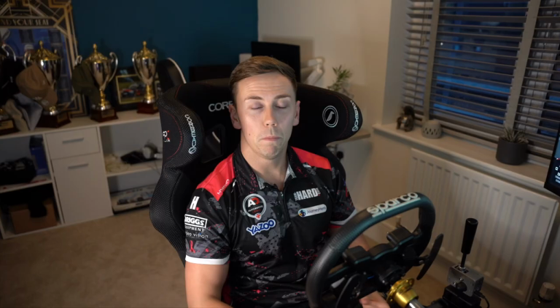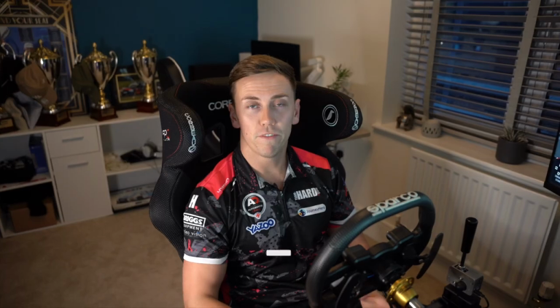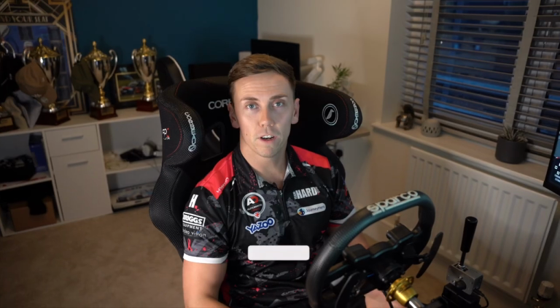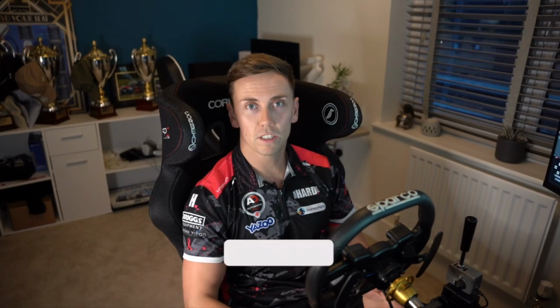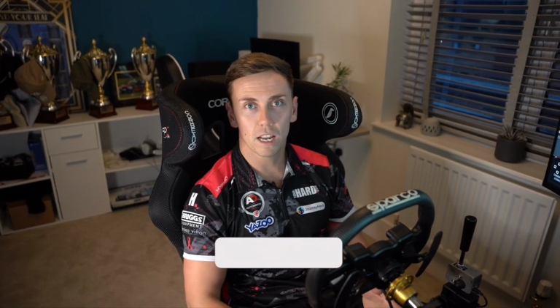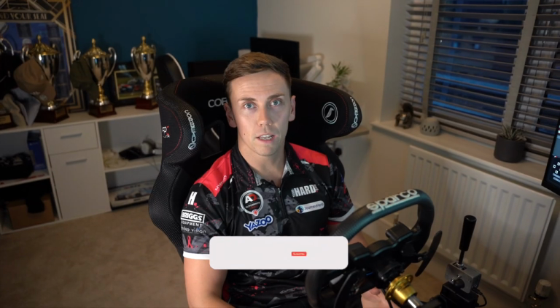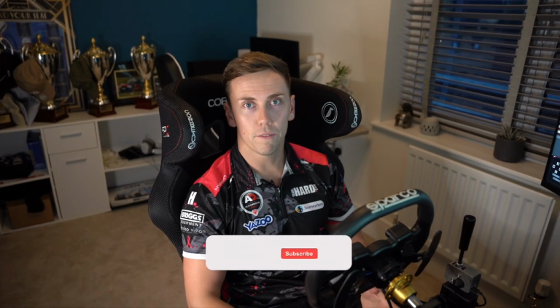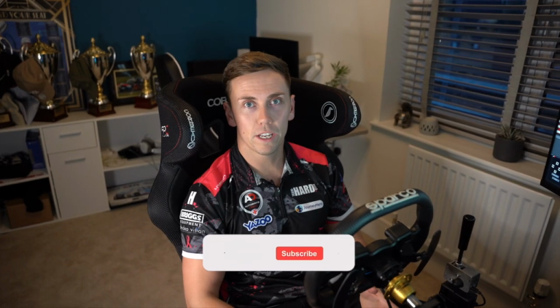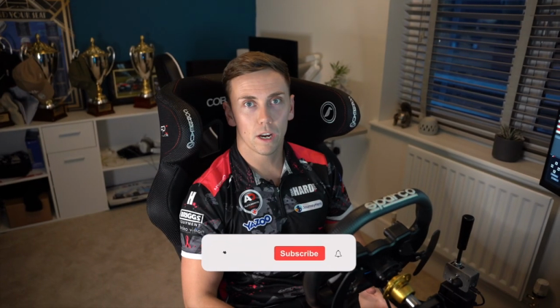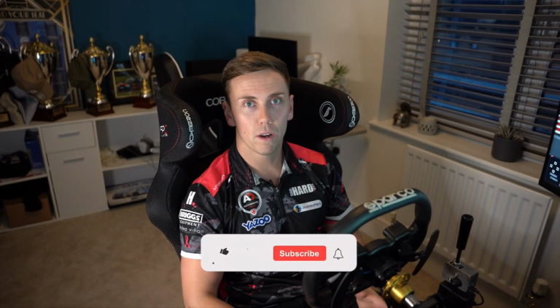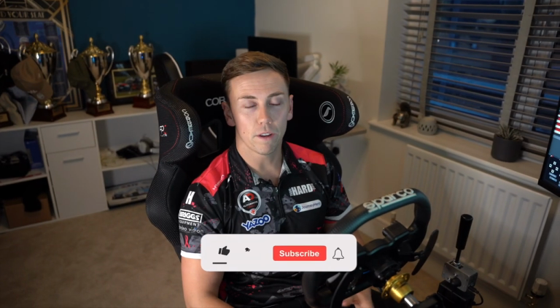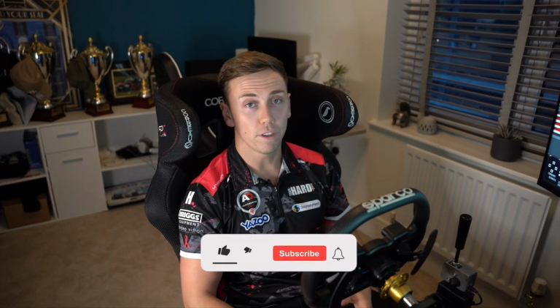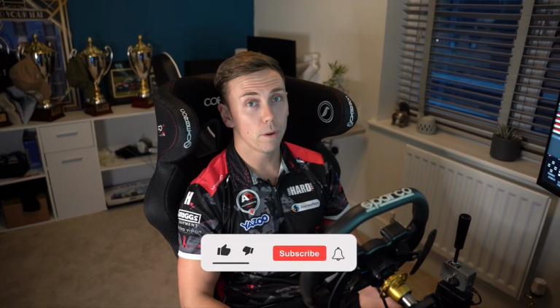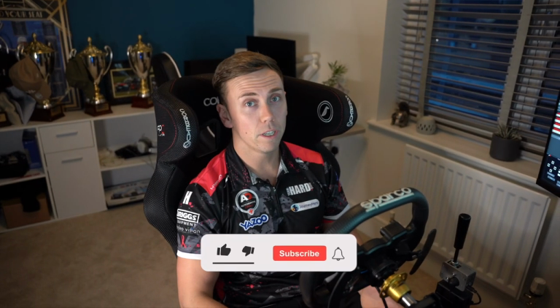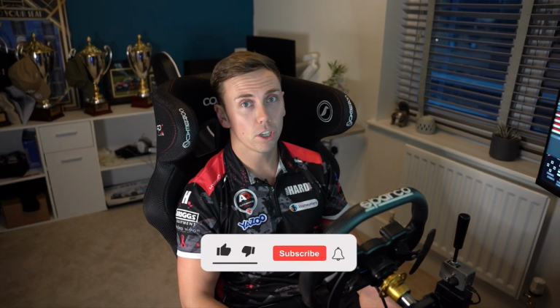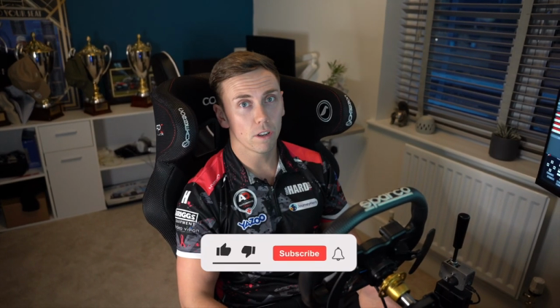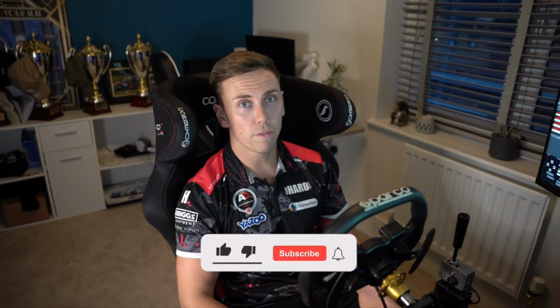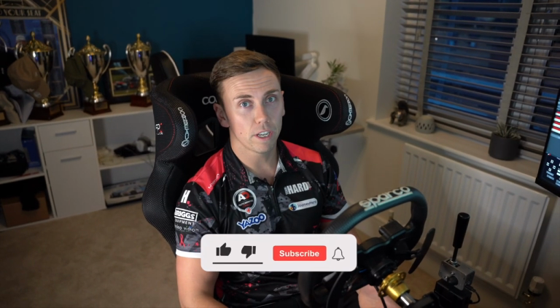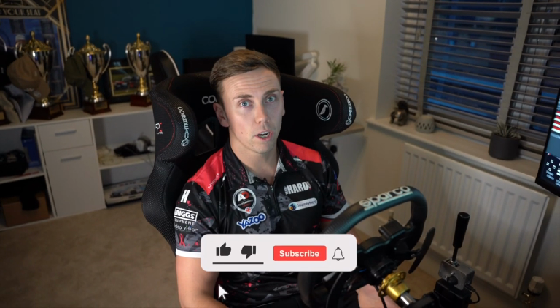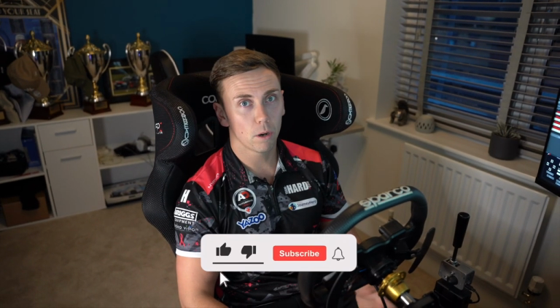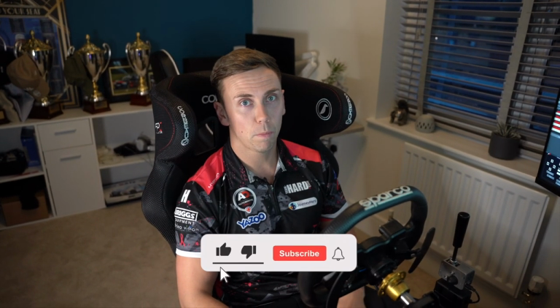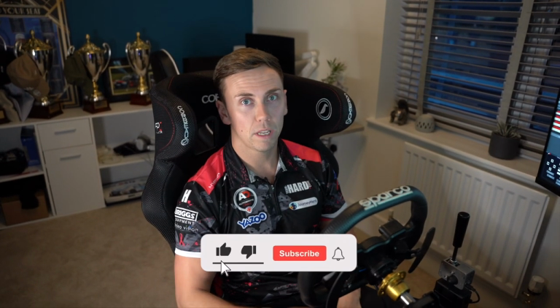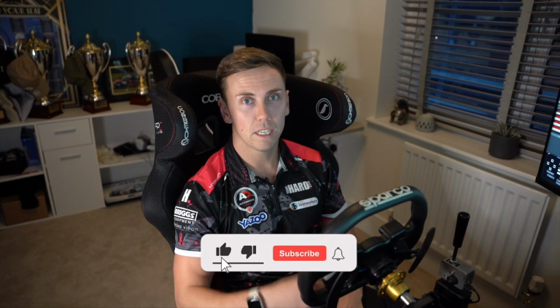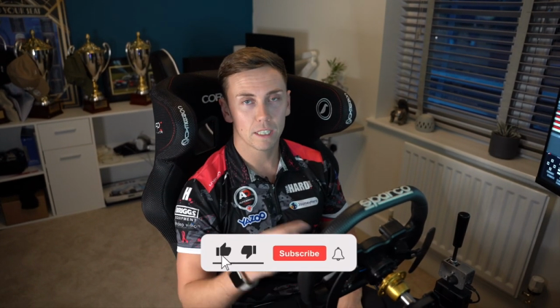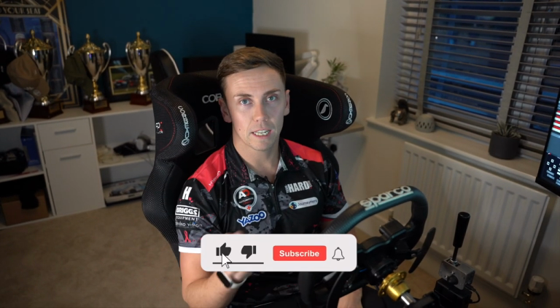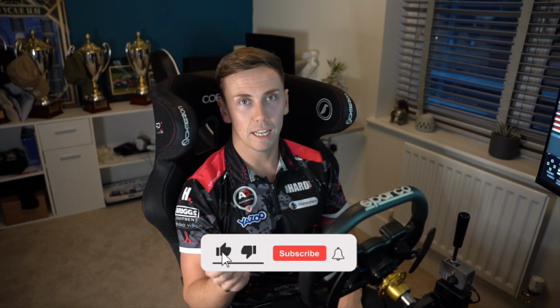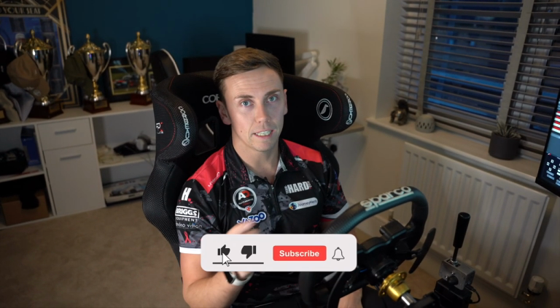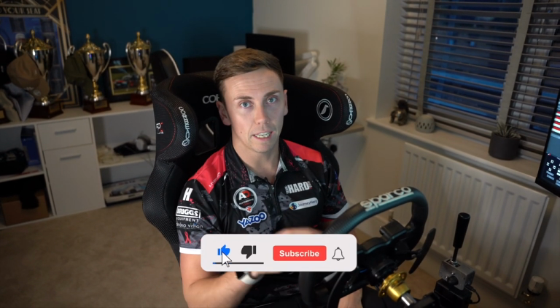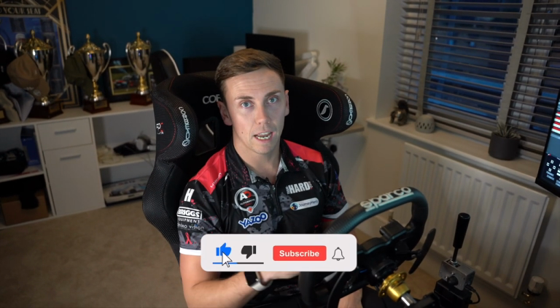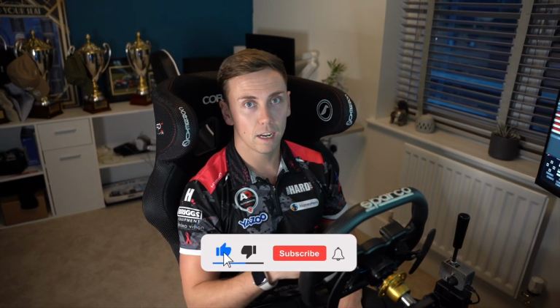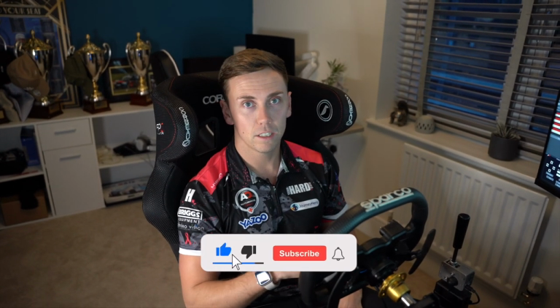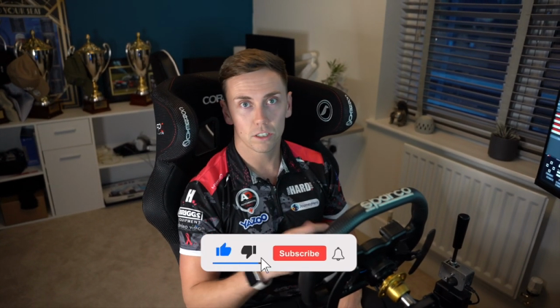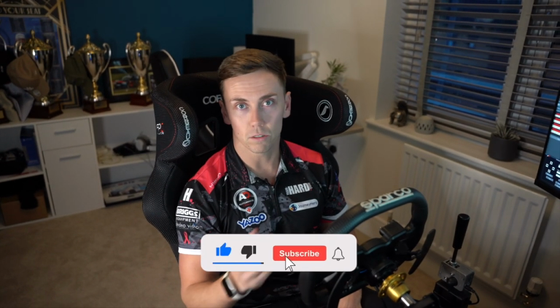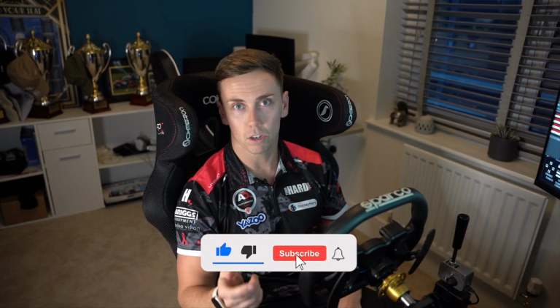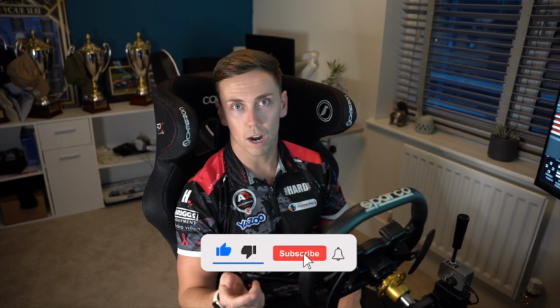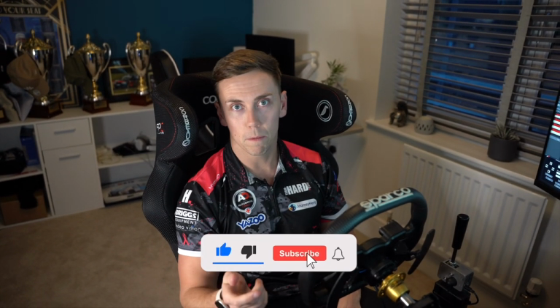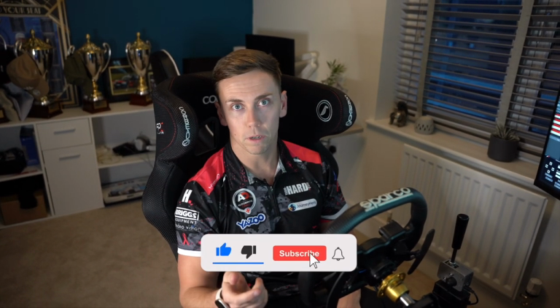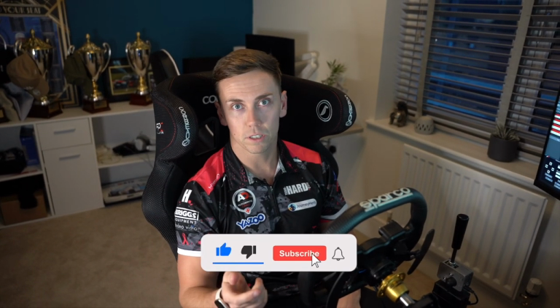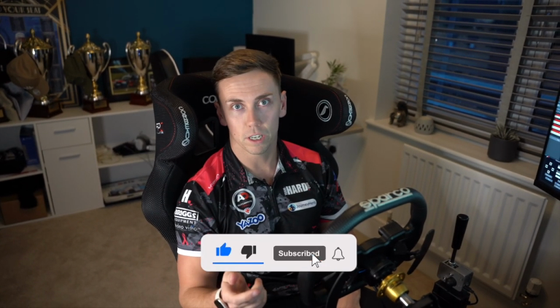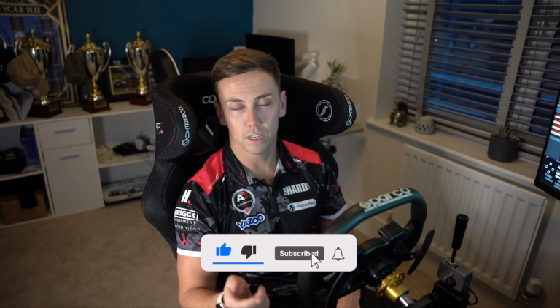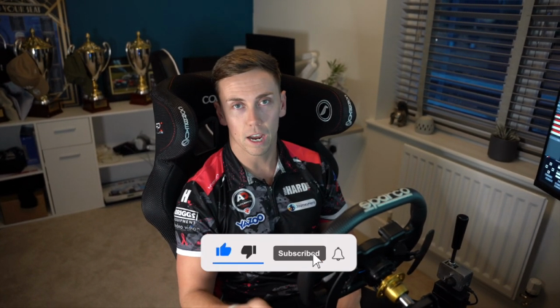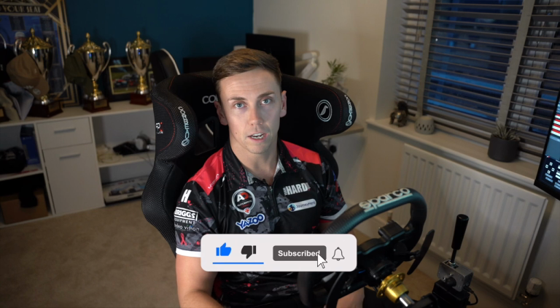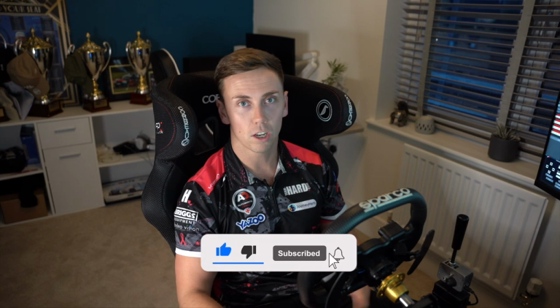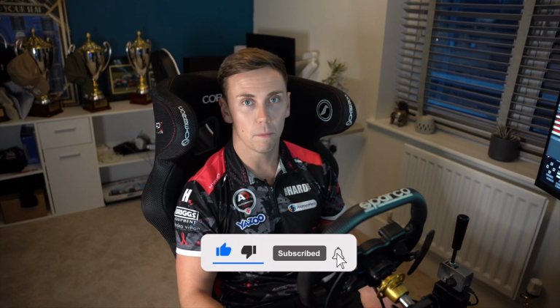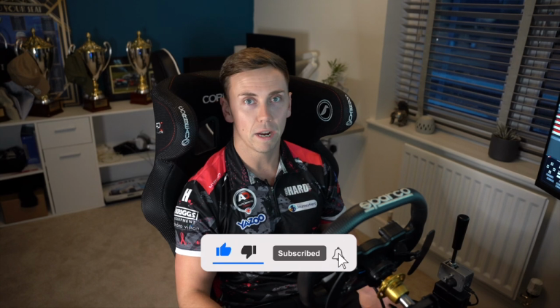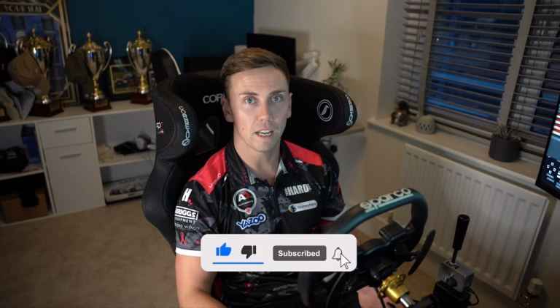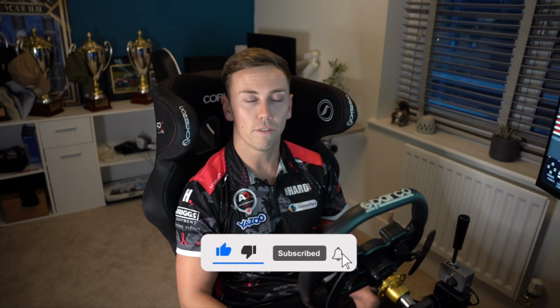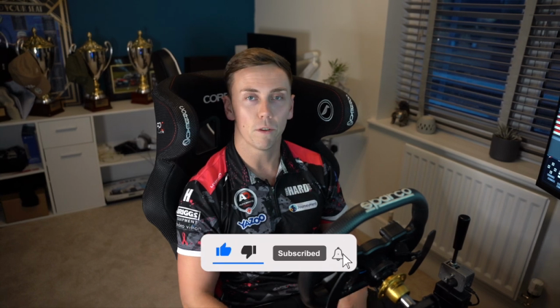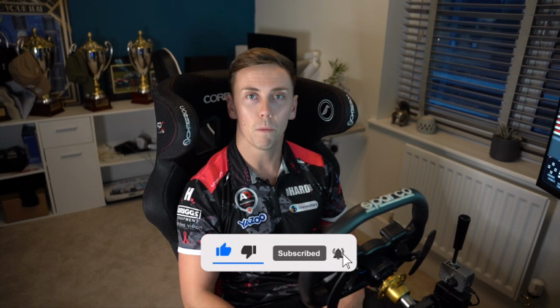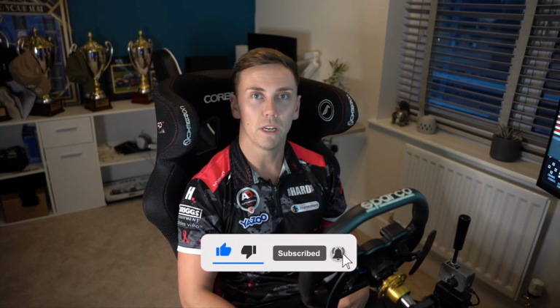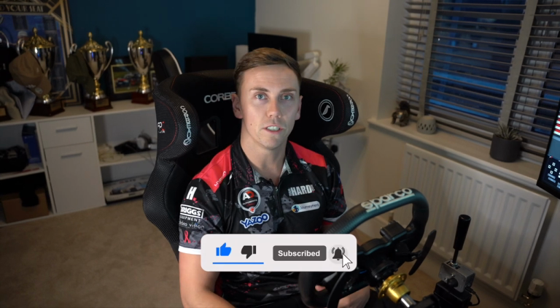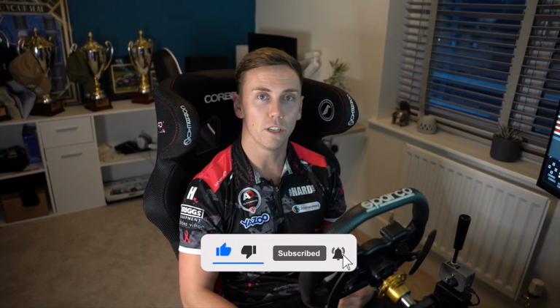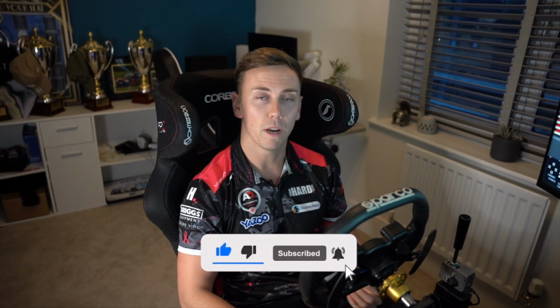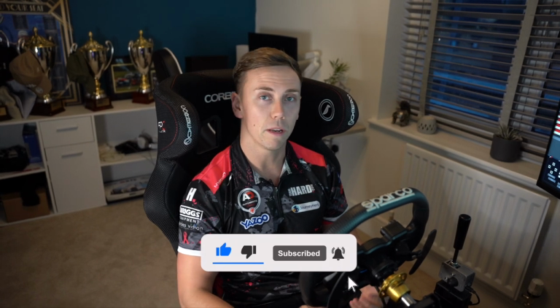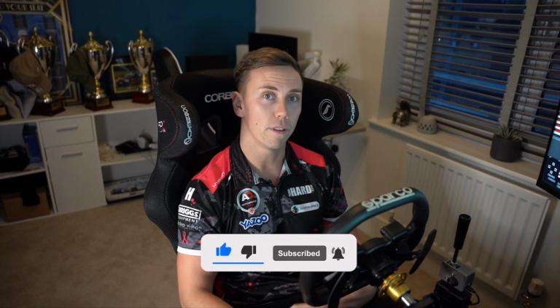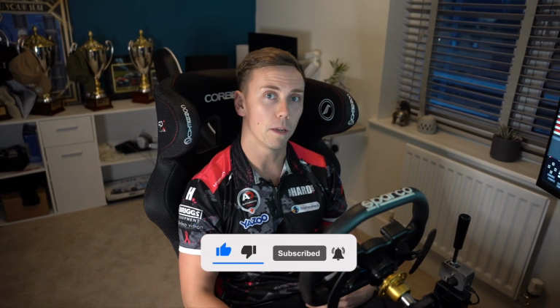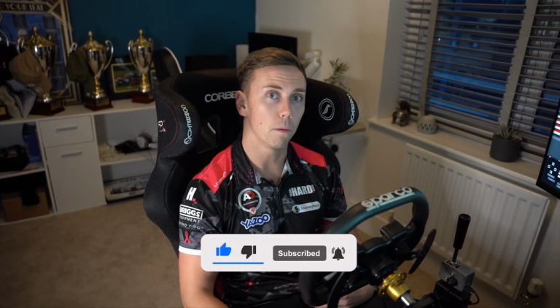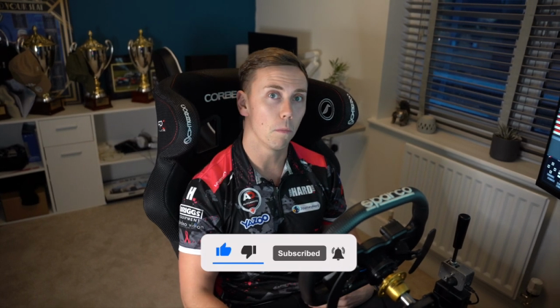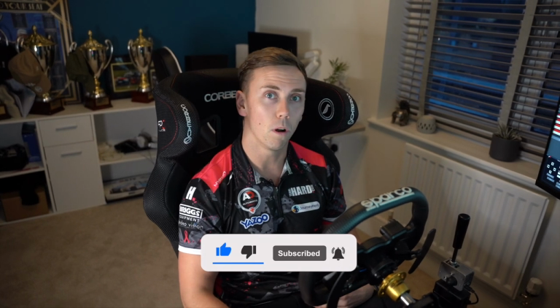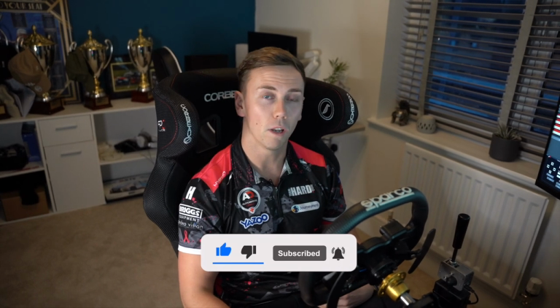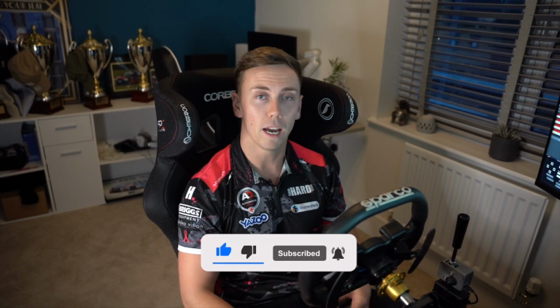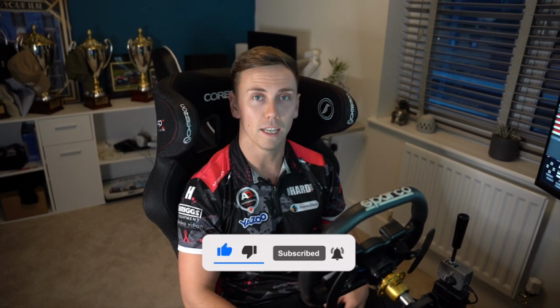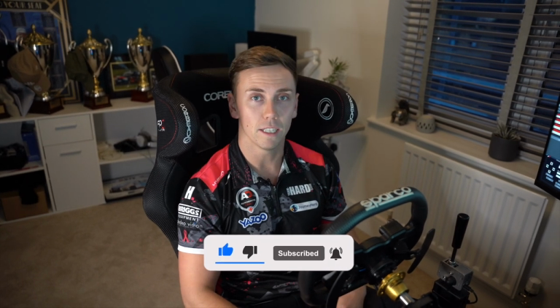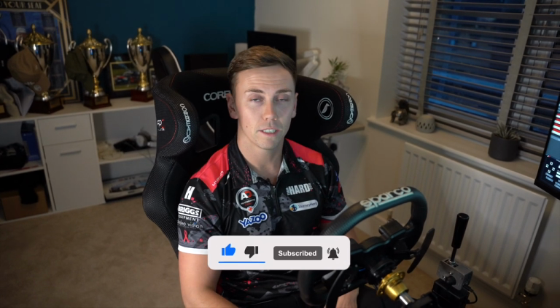Before I start the video, if you do enjoy it please click the like and subscribe button, and comment if you want me to do anything more like this.